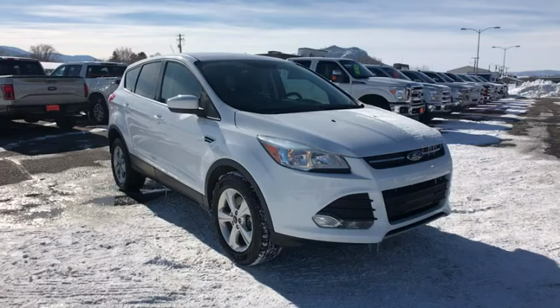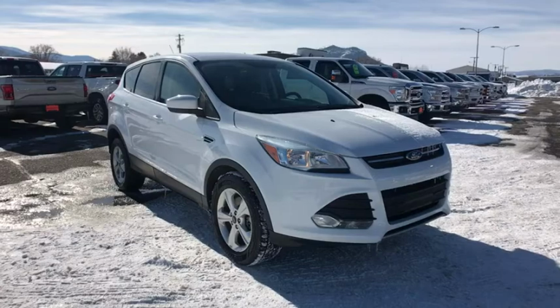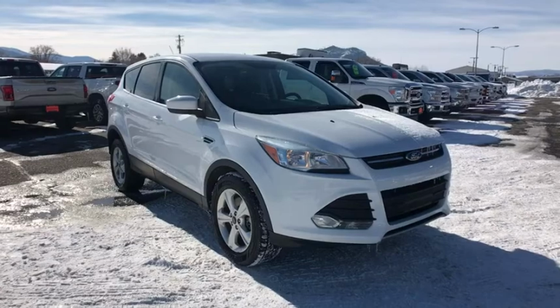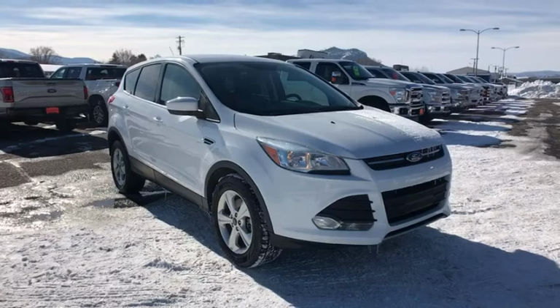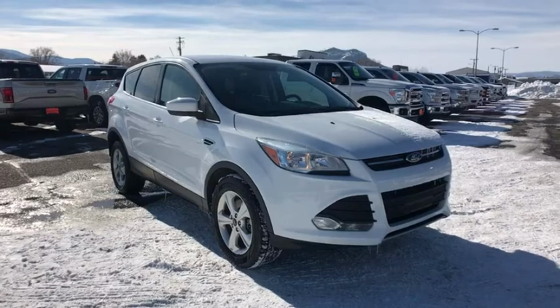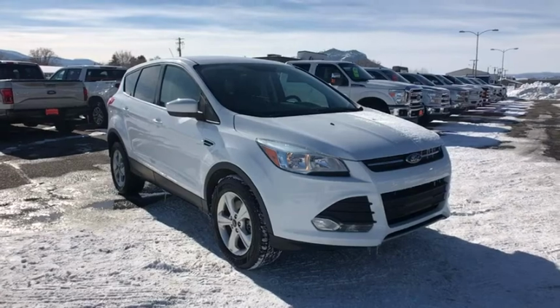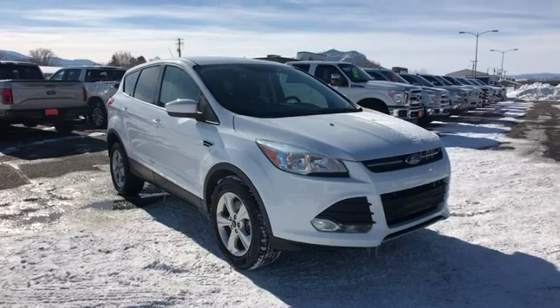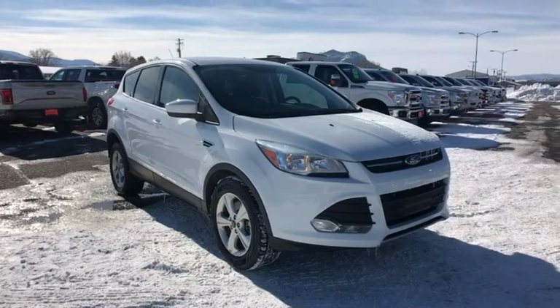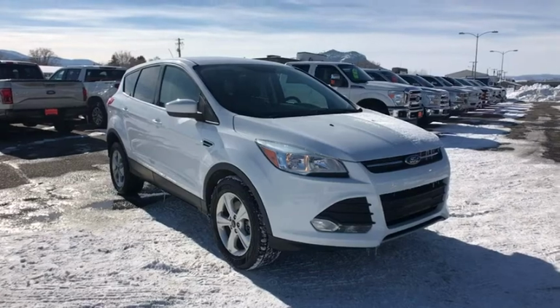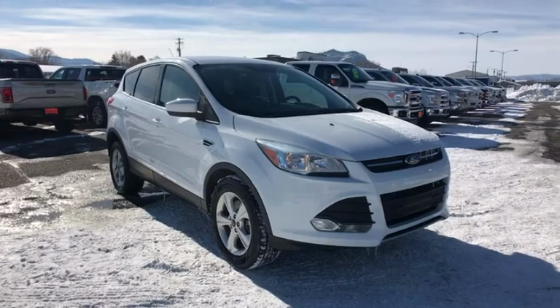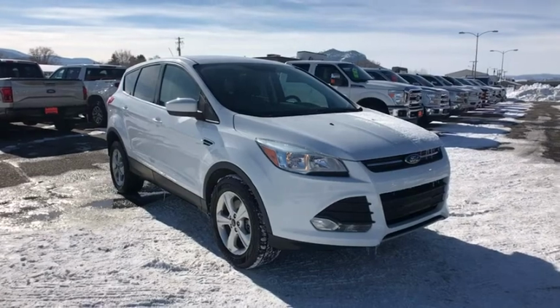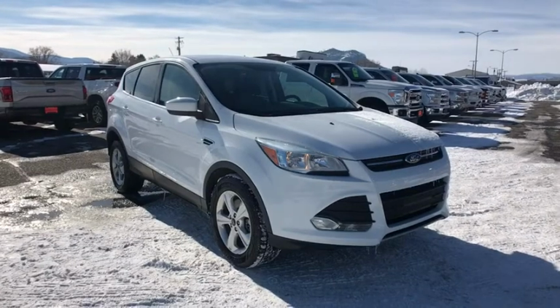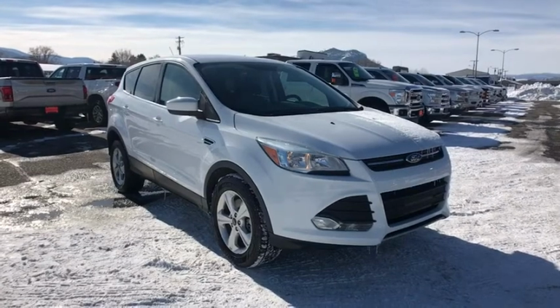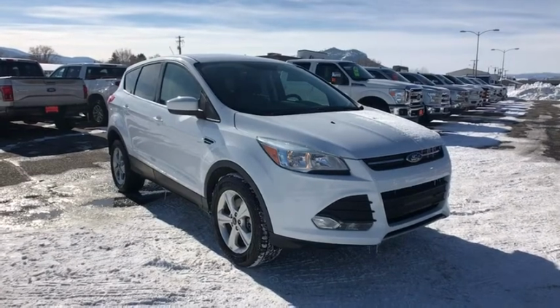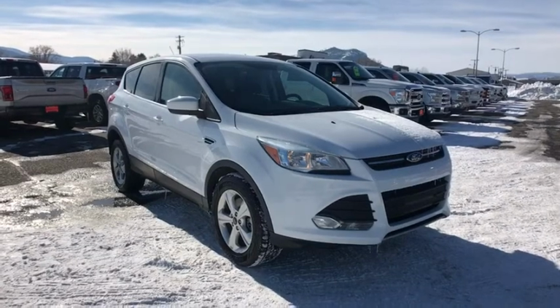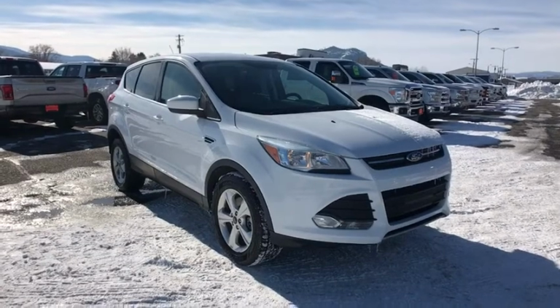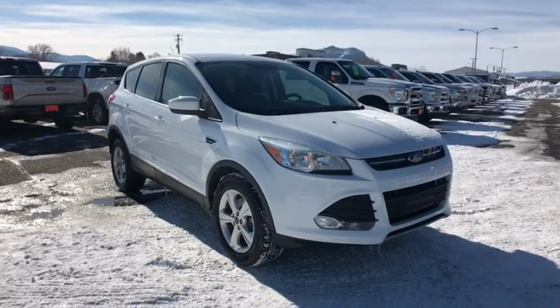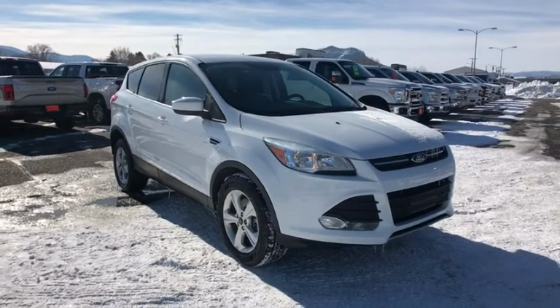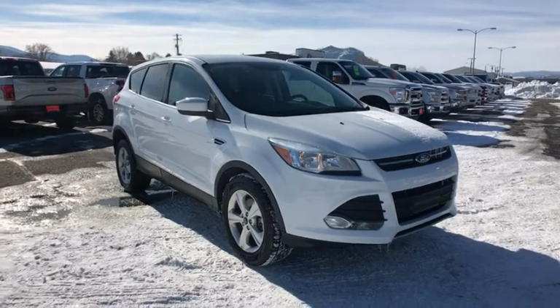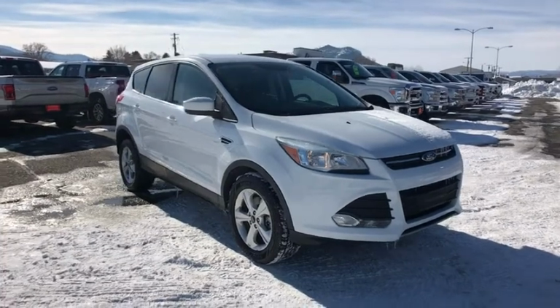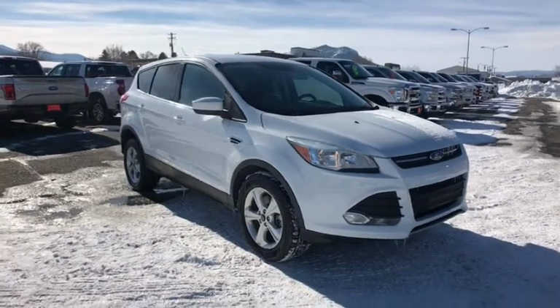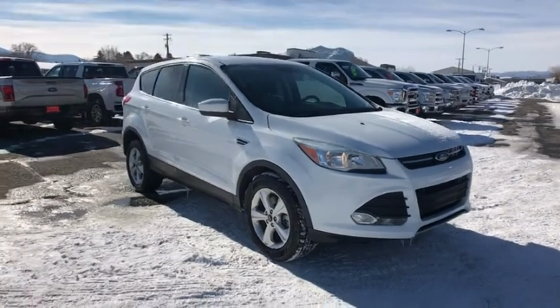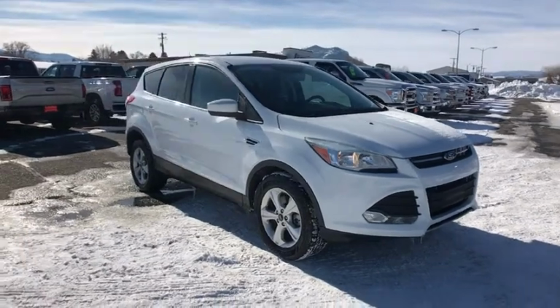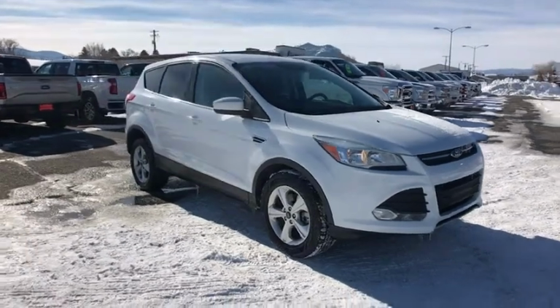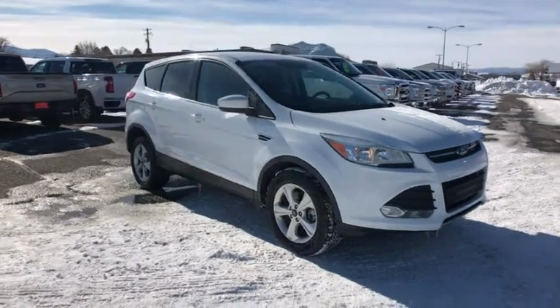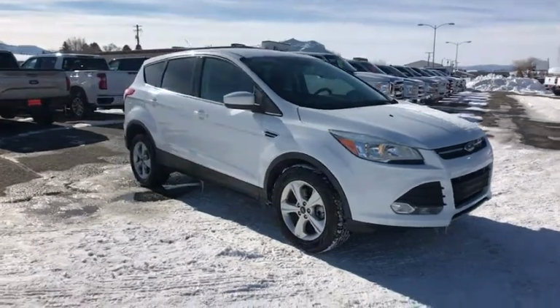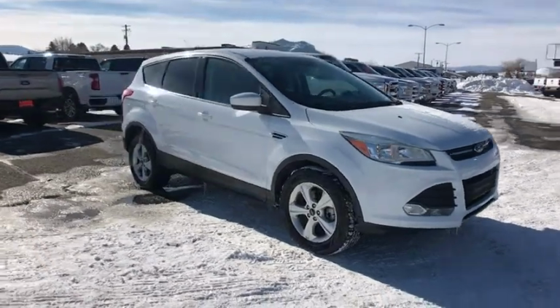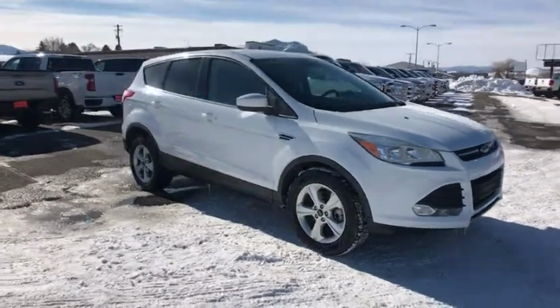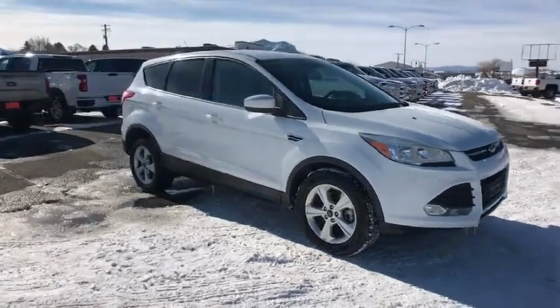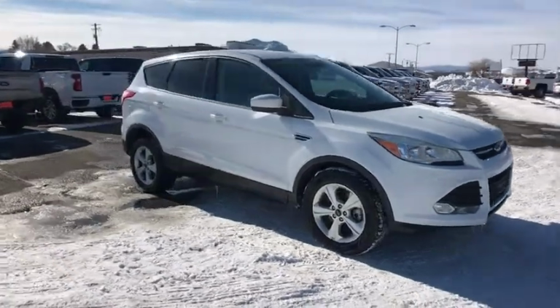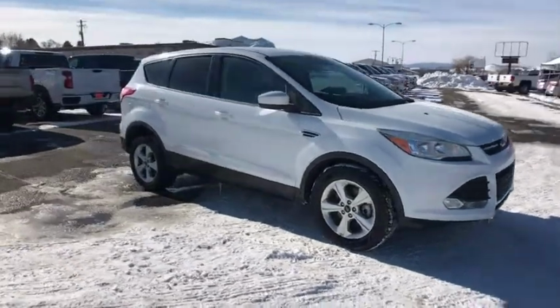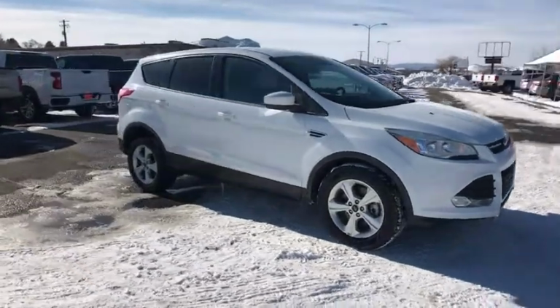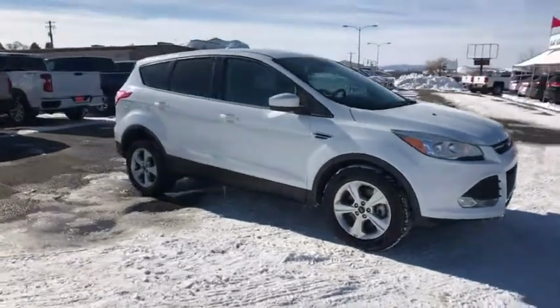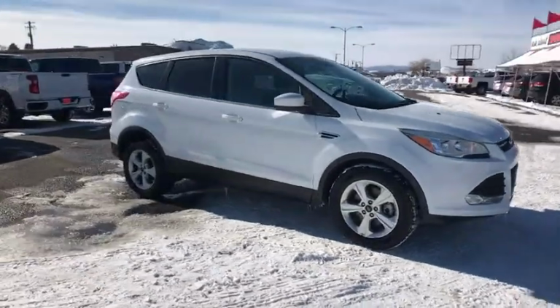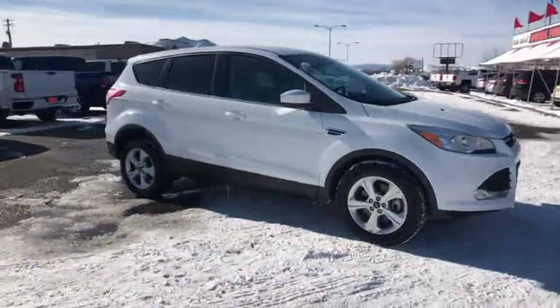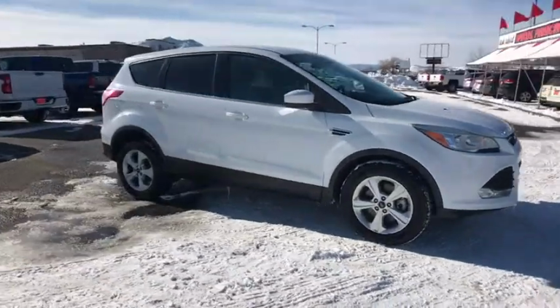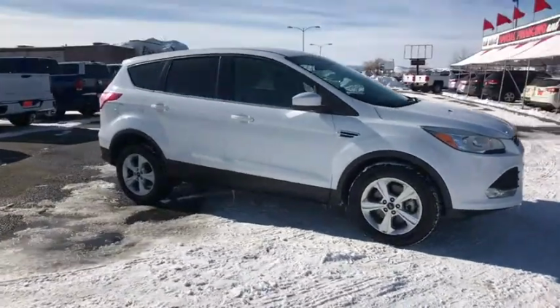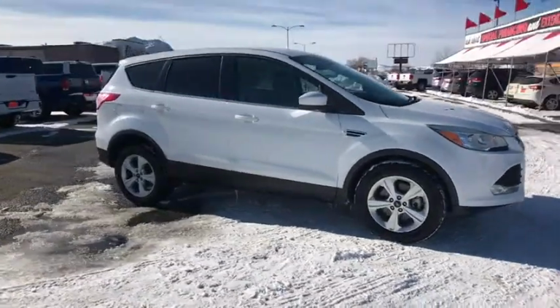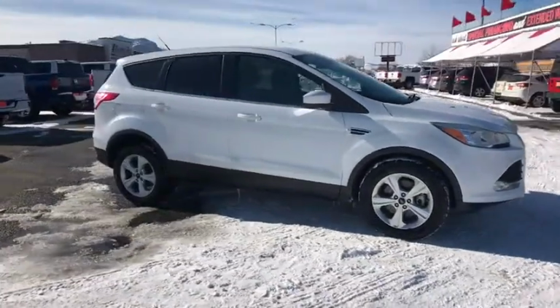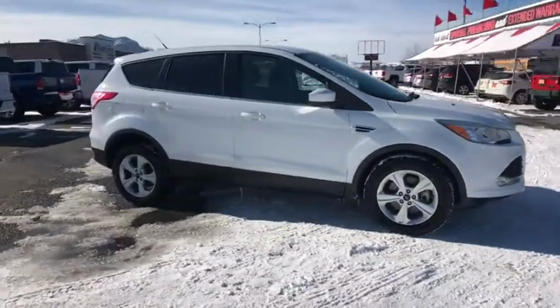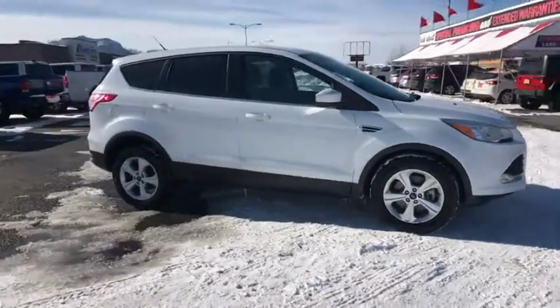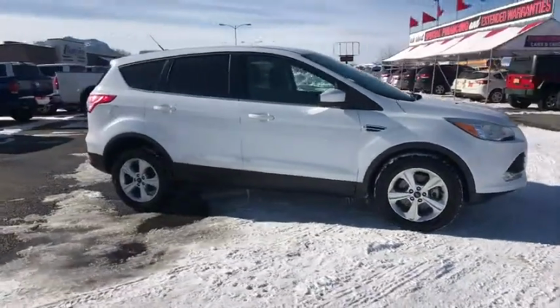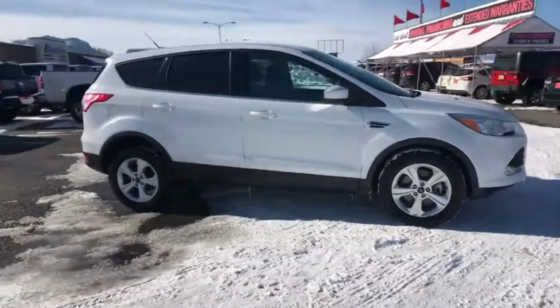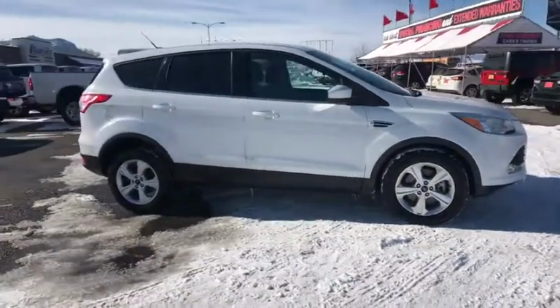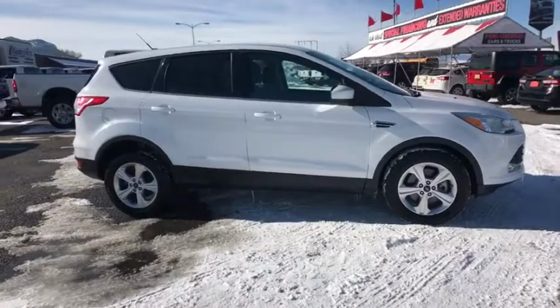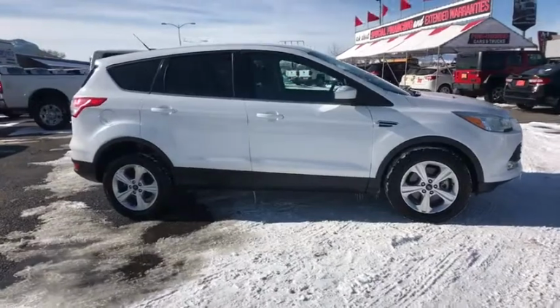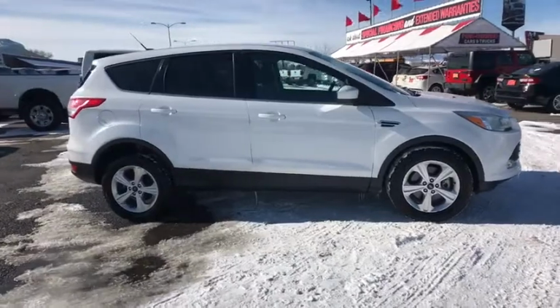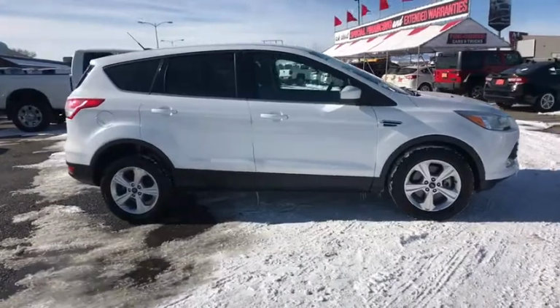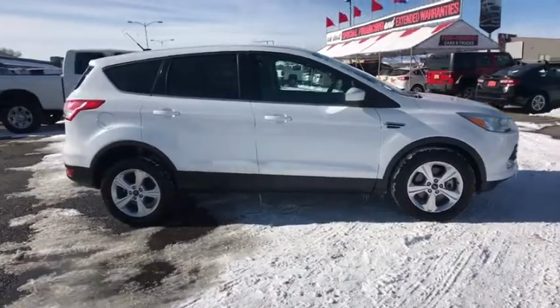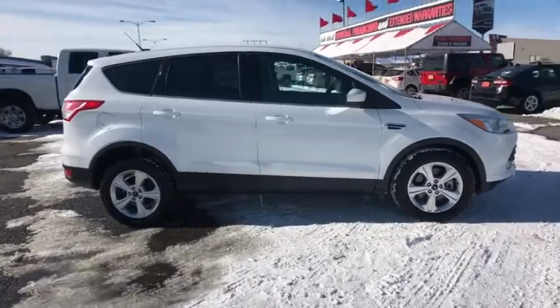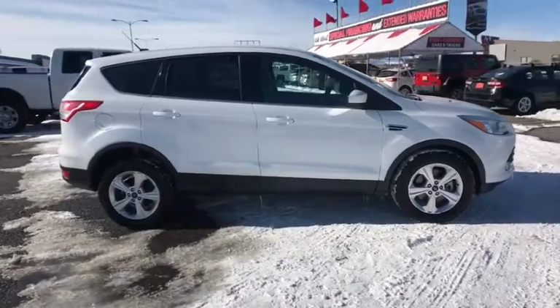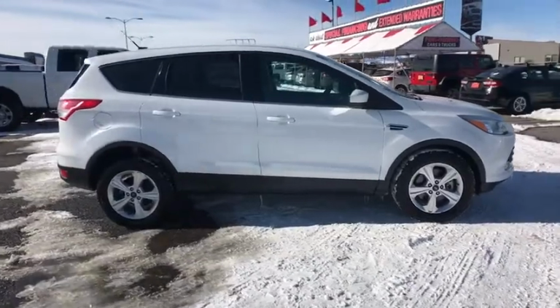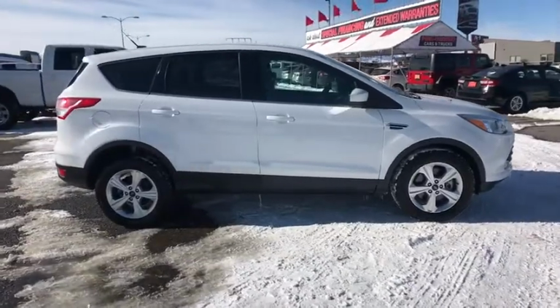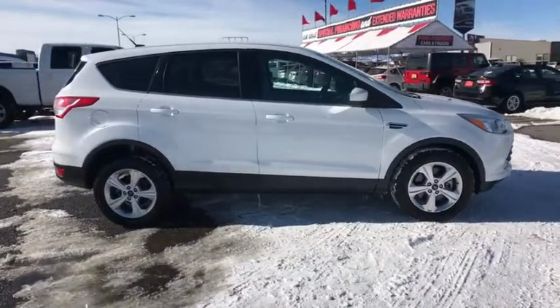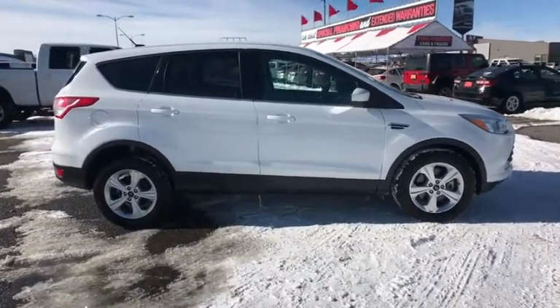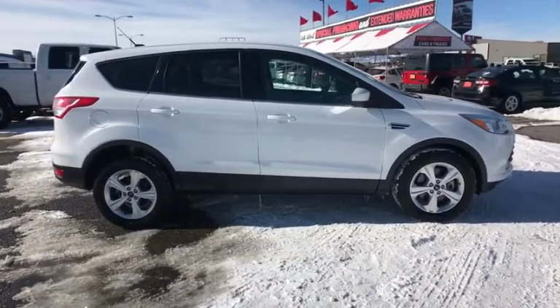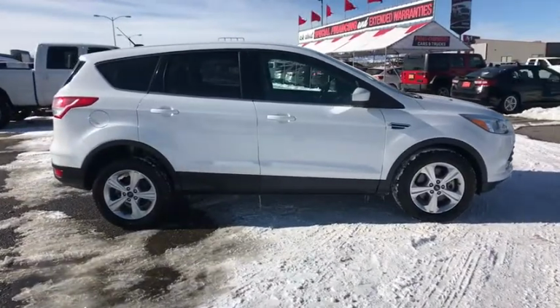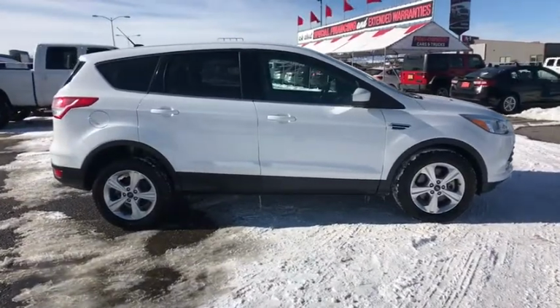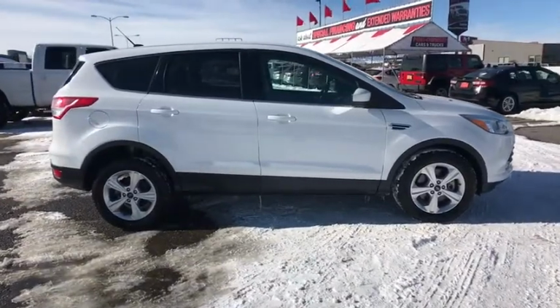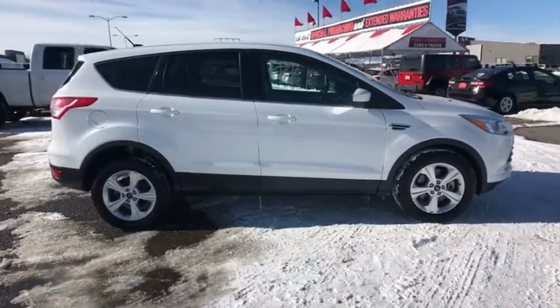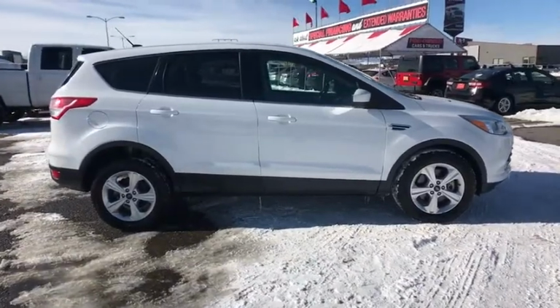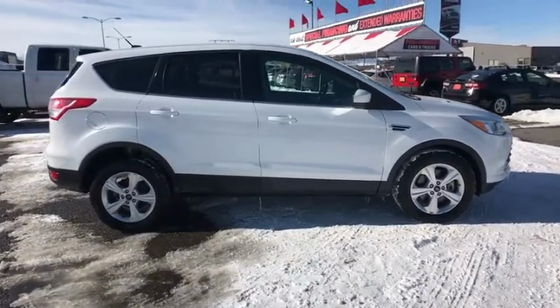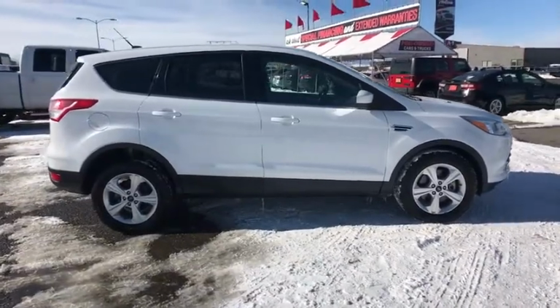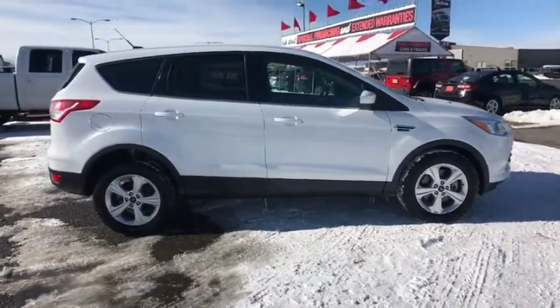You are going to love the 2016 Ford Escape. Gas engines flex, tow, sip and go with Ford Escape.